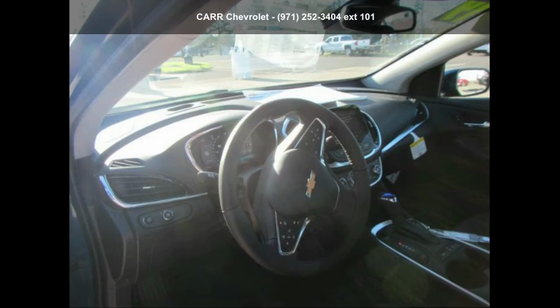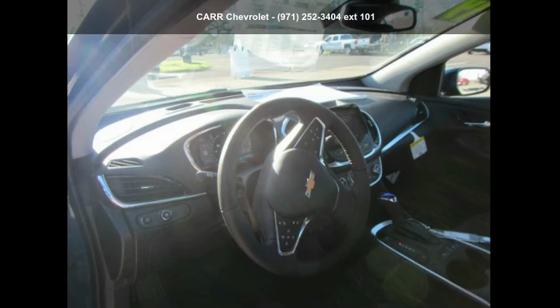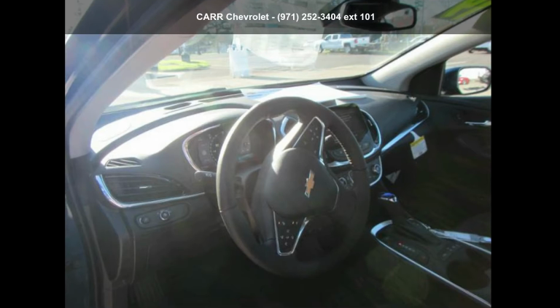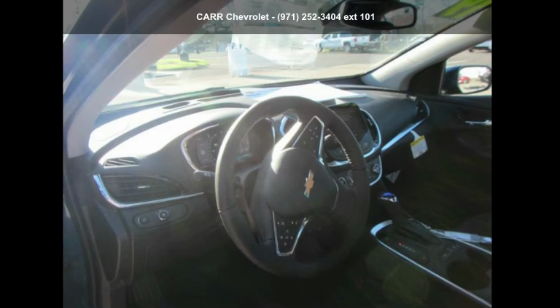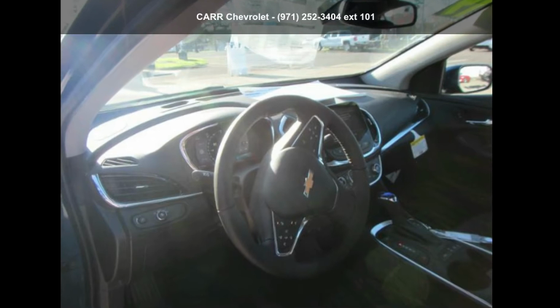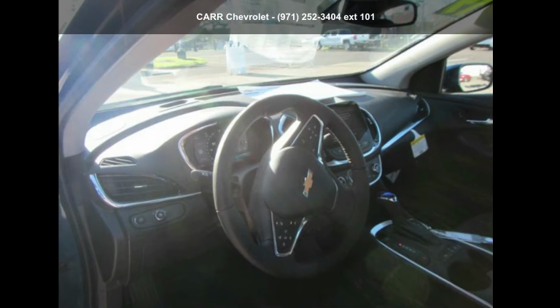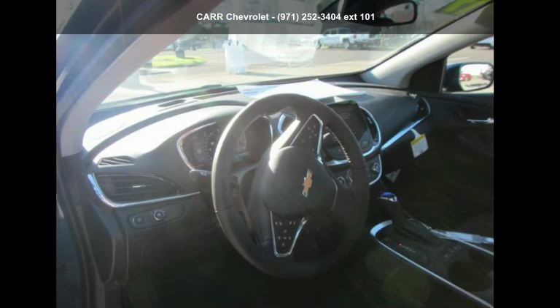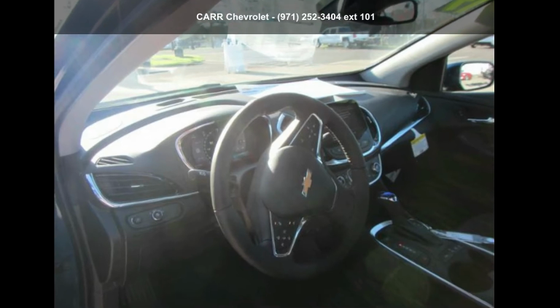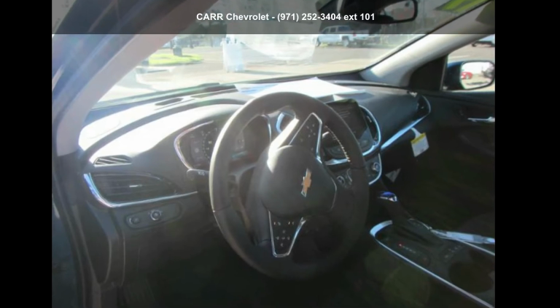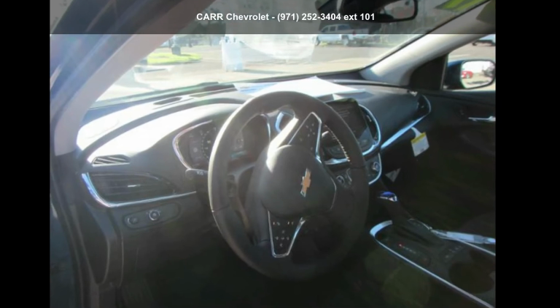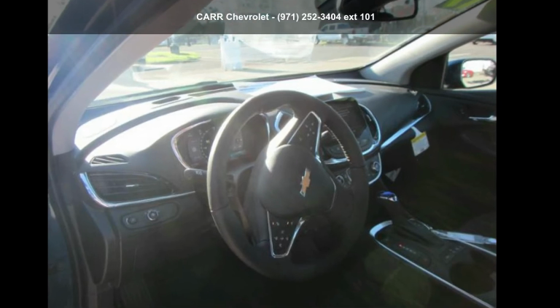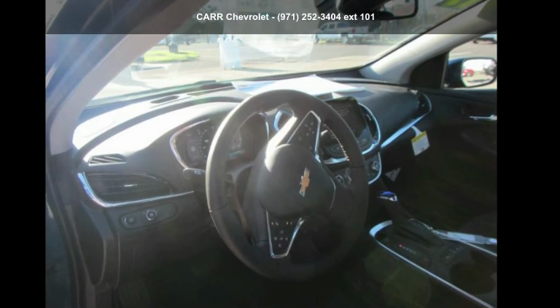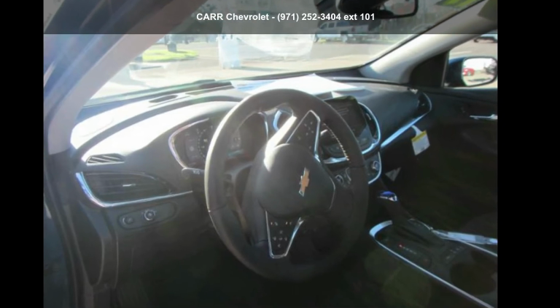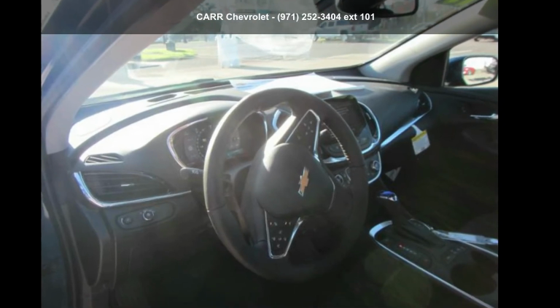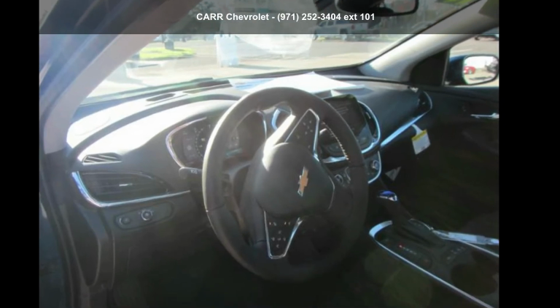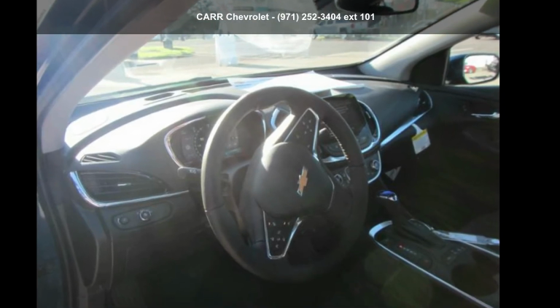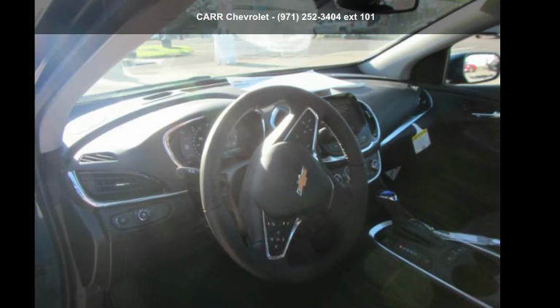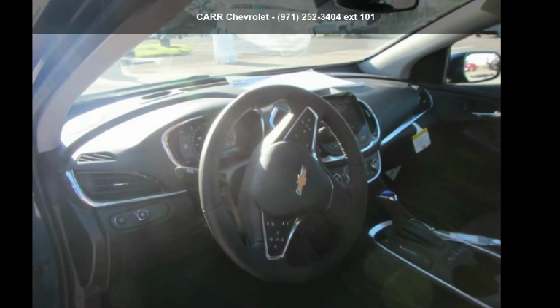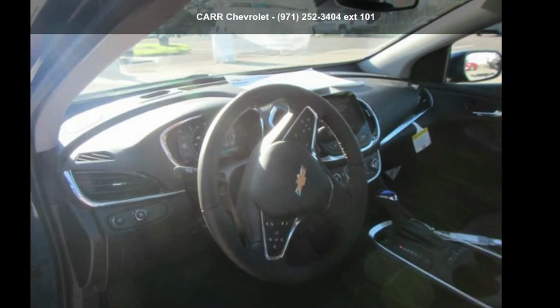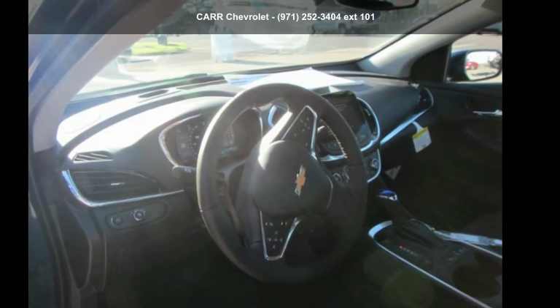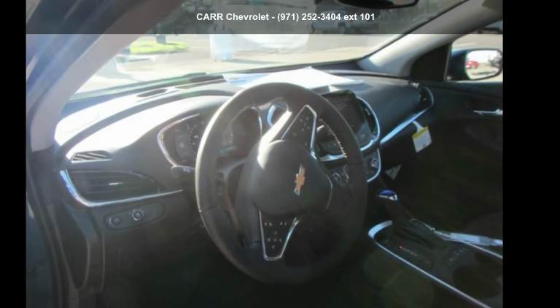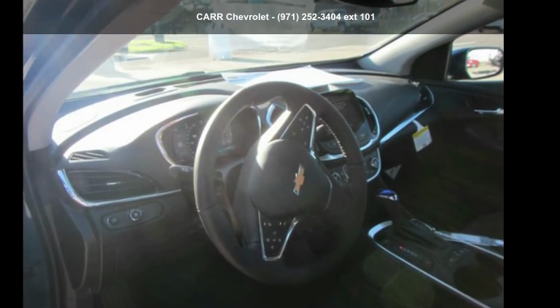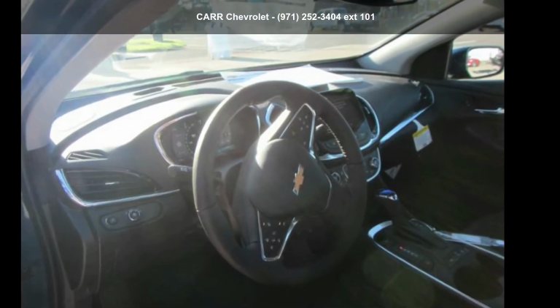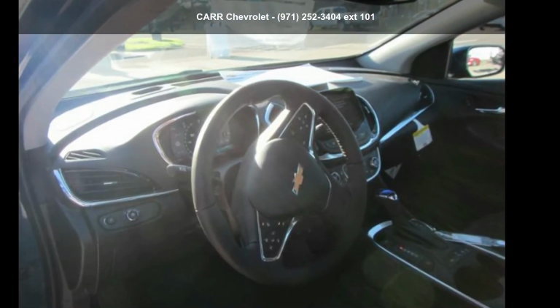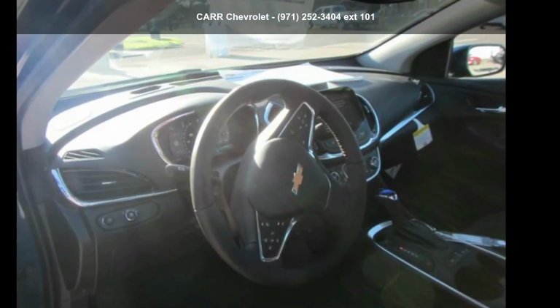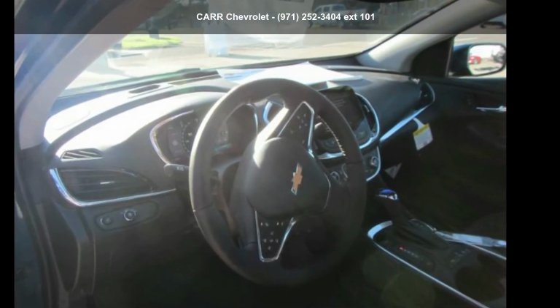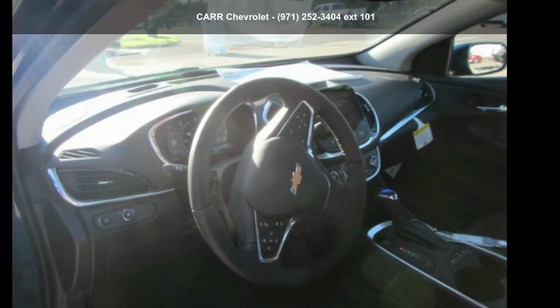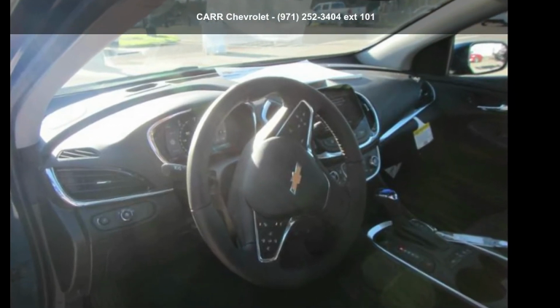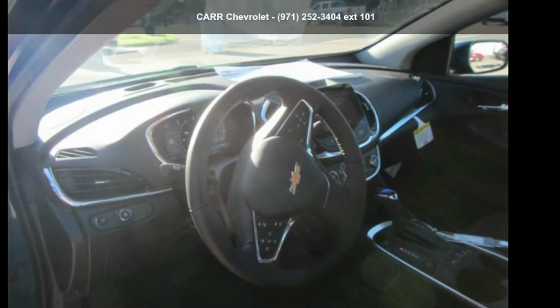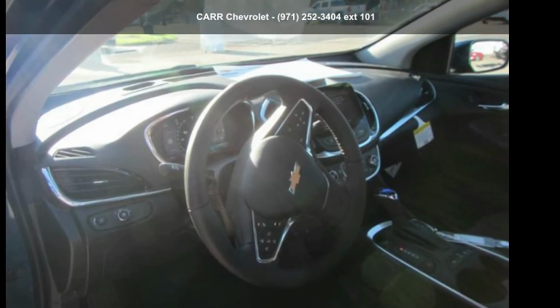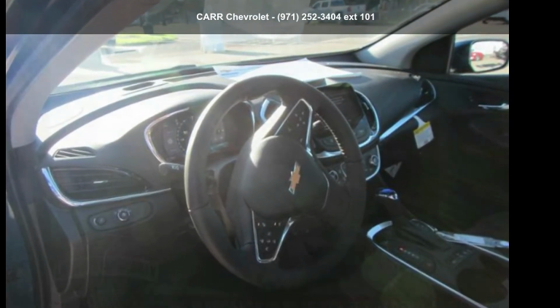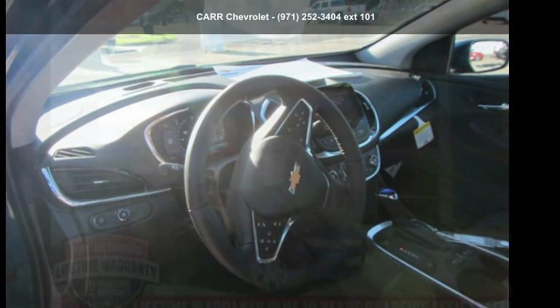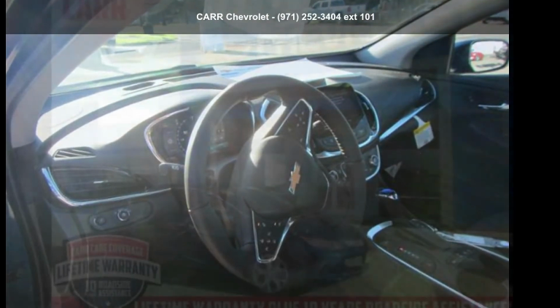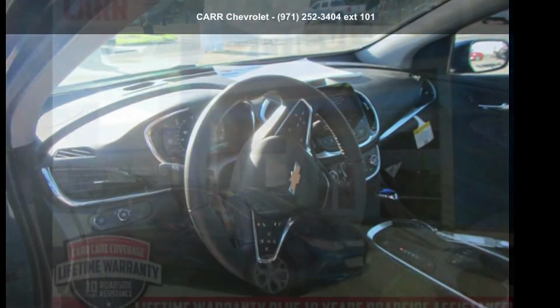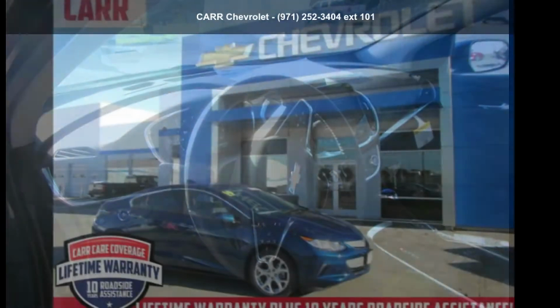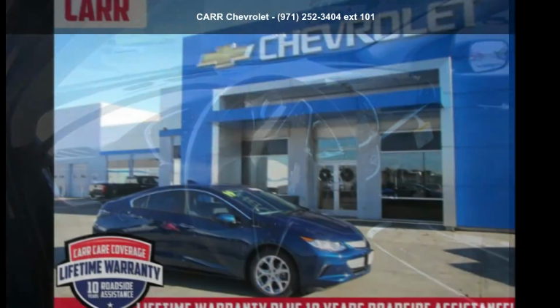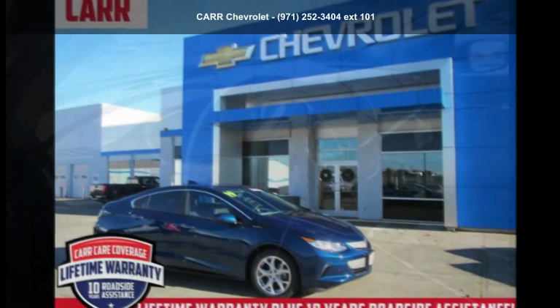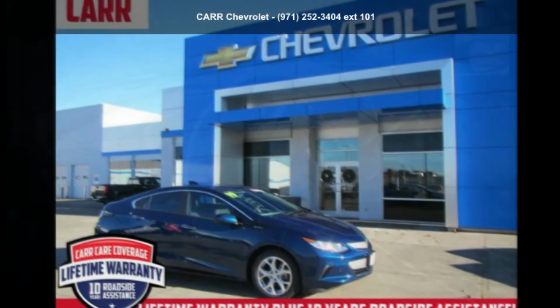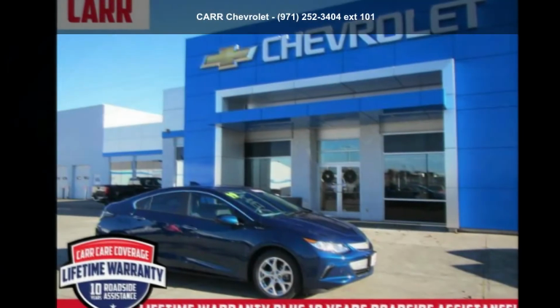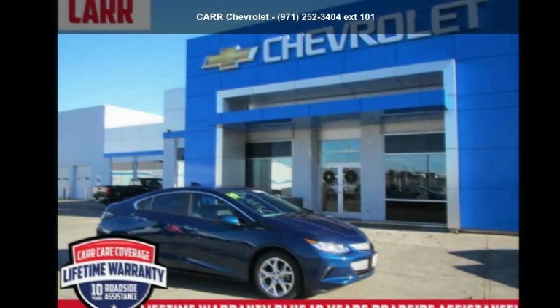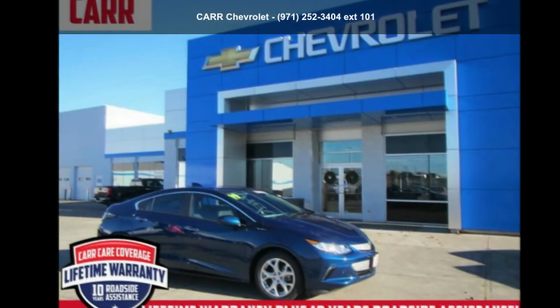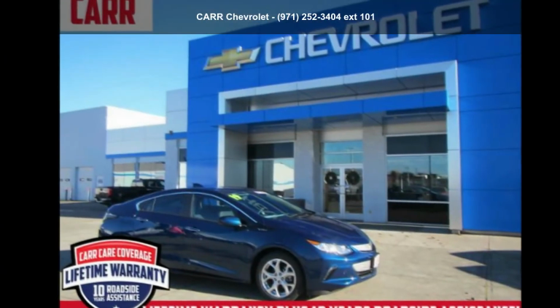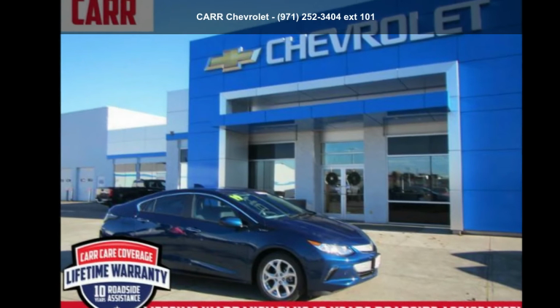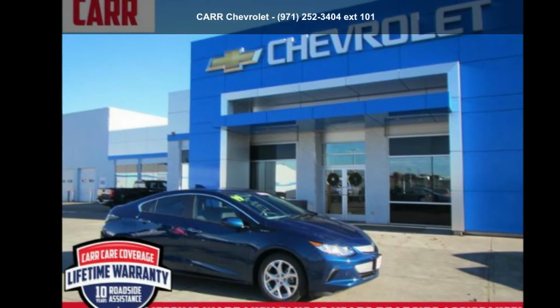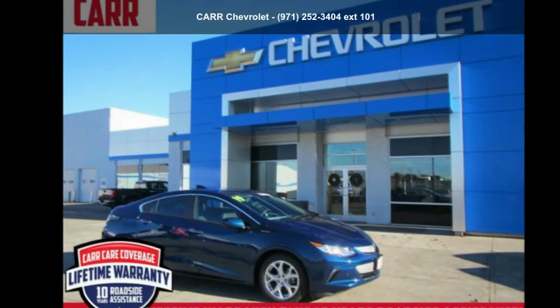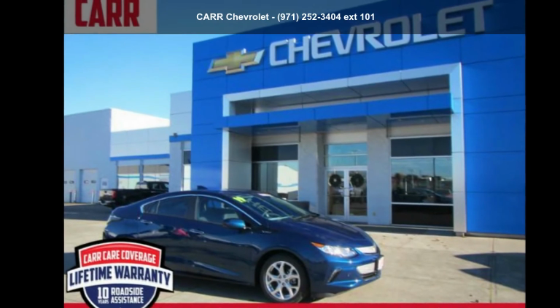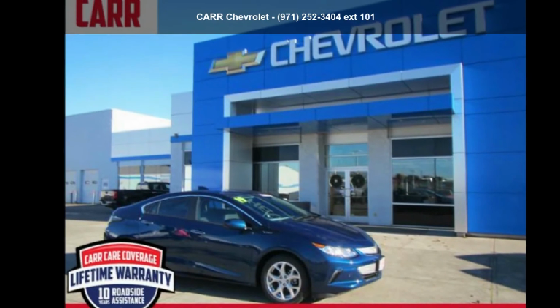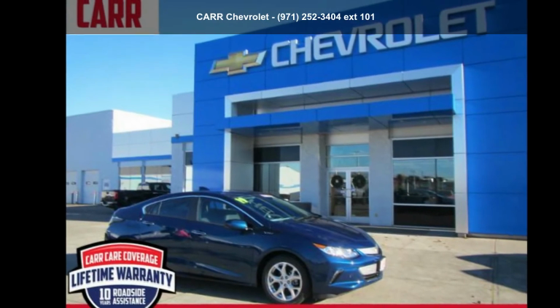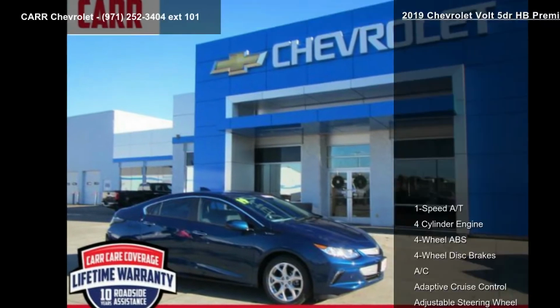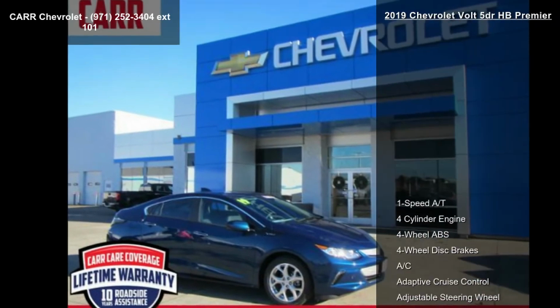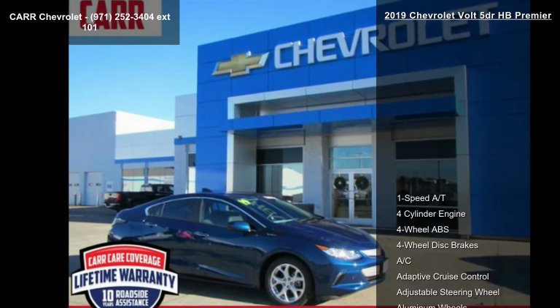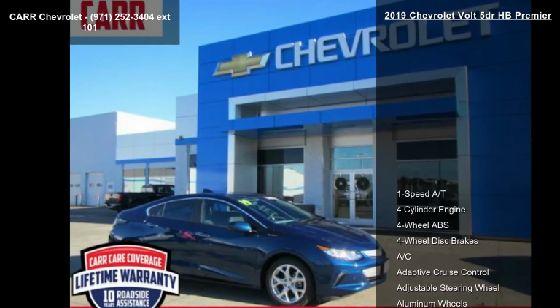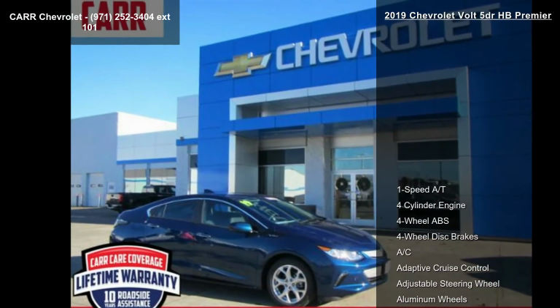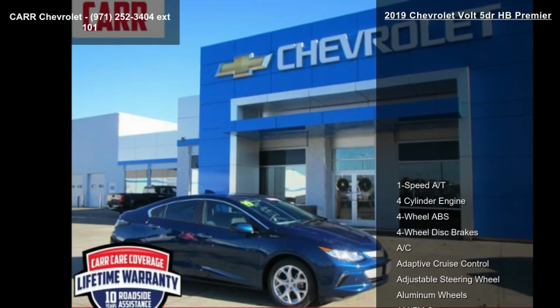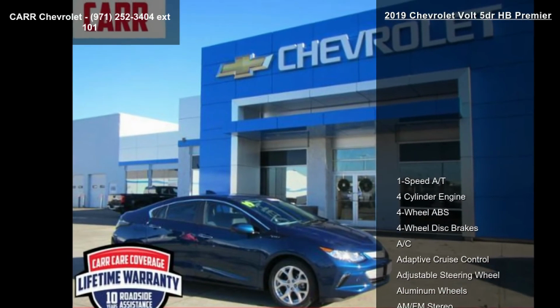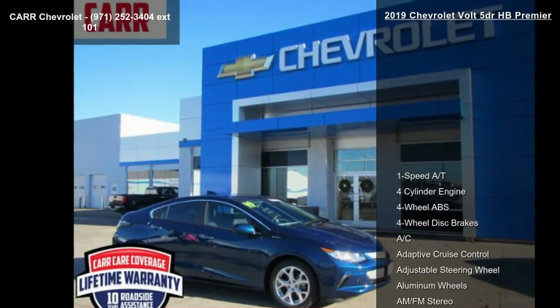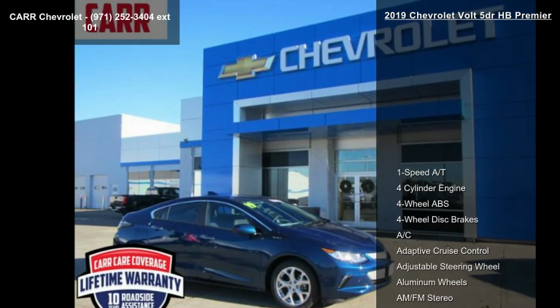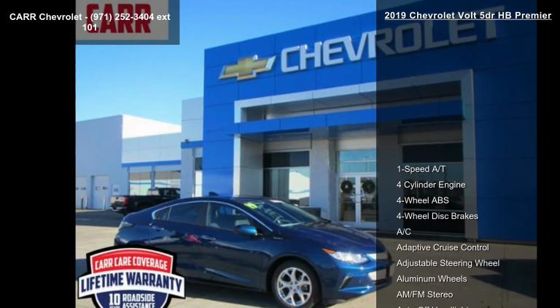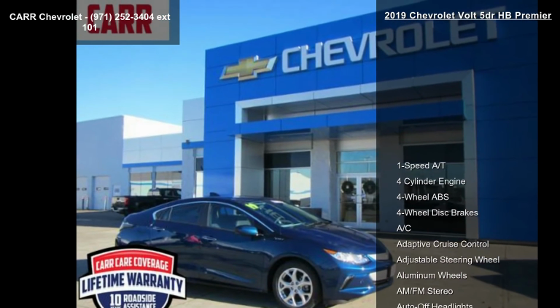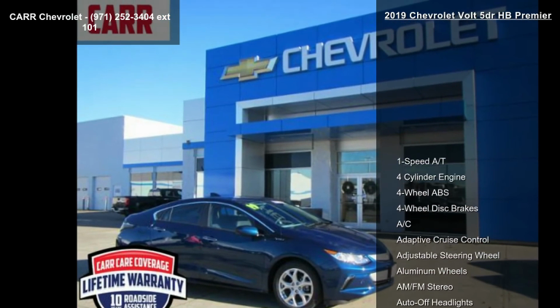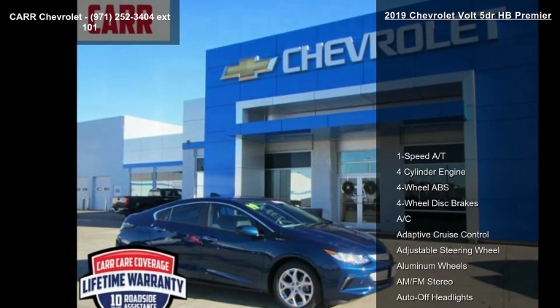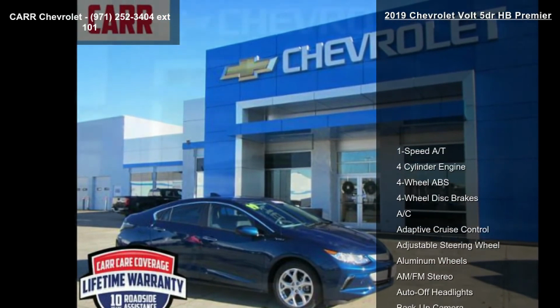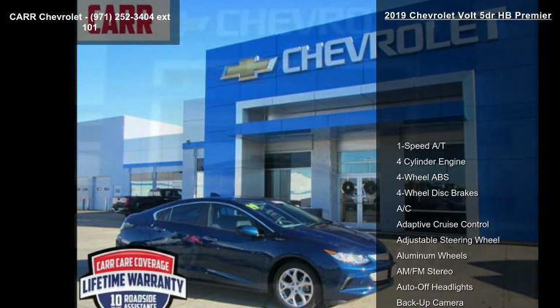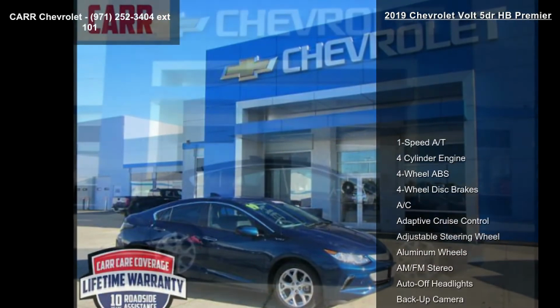Imagine yourself in the Chevrolet 2019 Volt 5-door HB Premier. This may be the set of wheels you've been looking for.